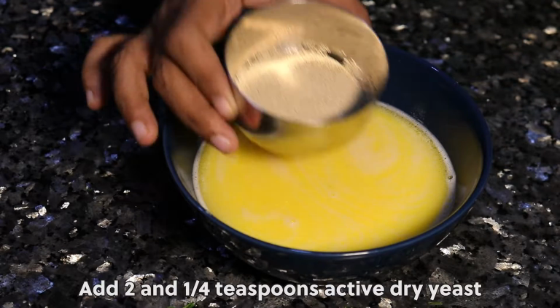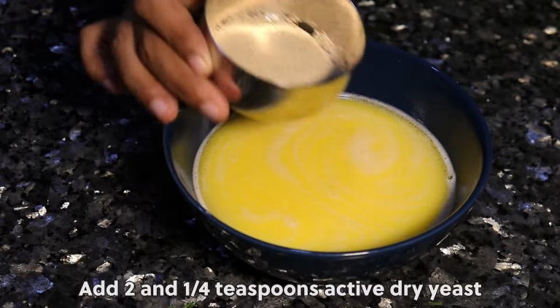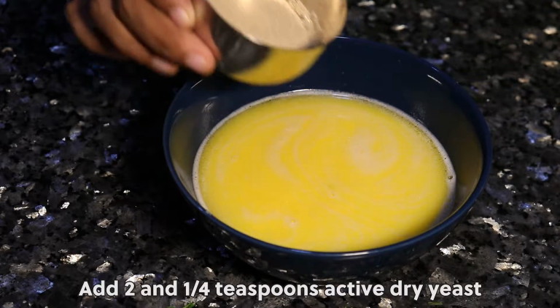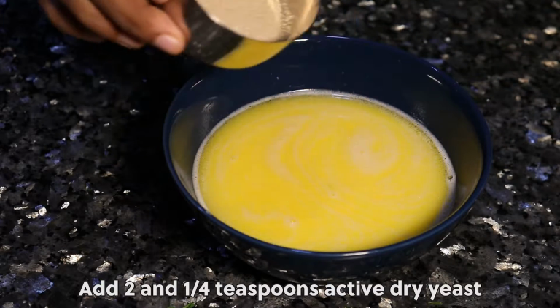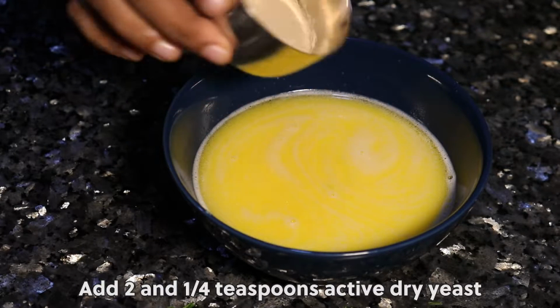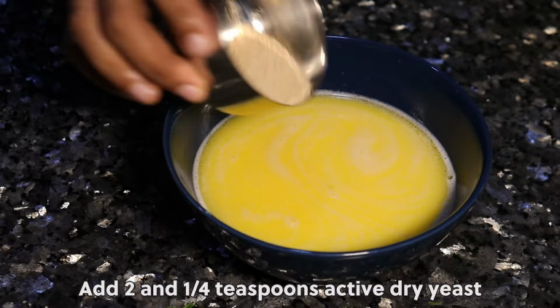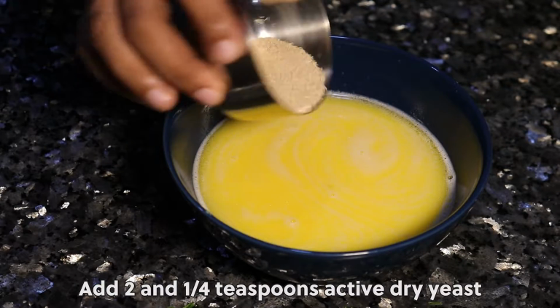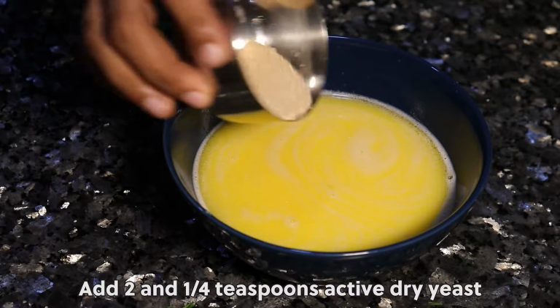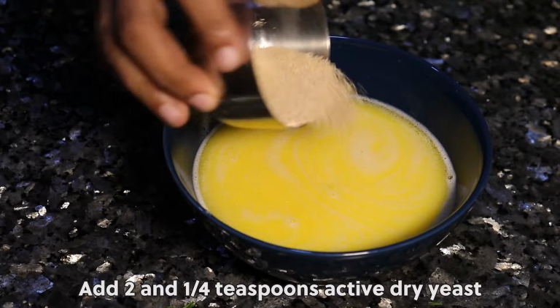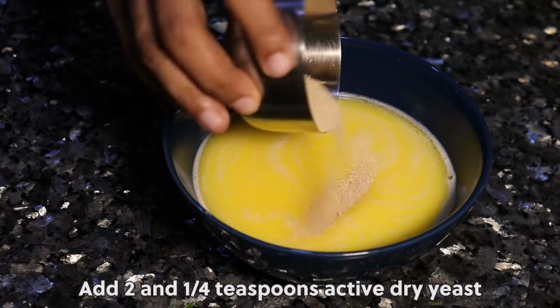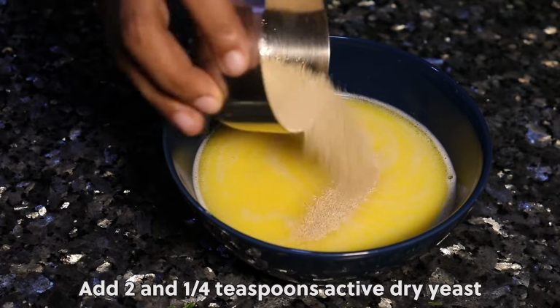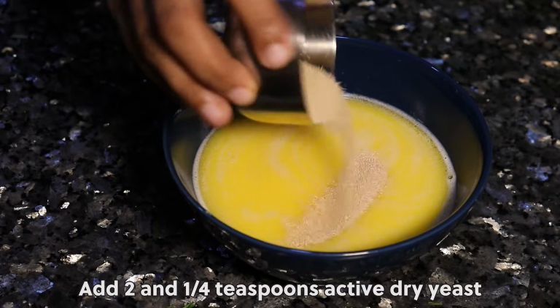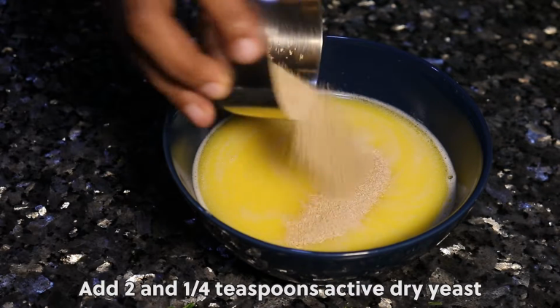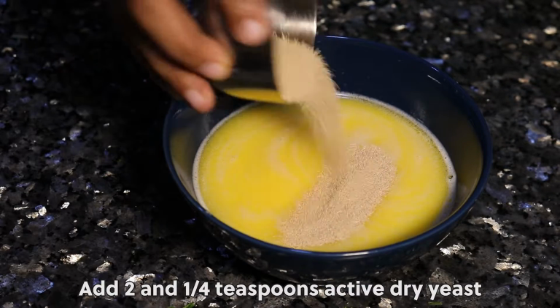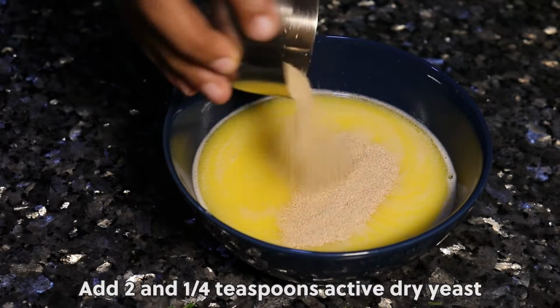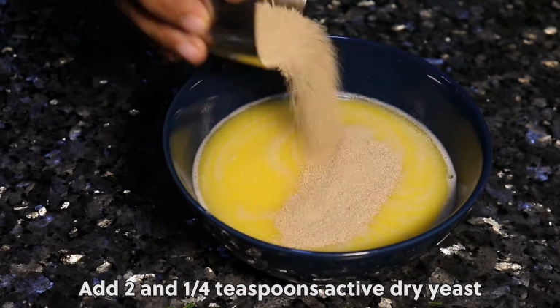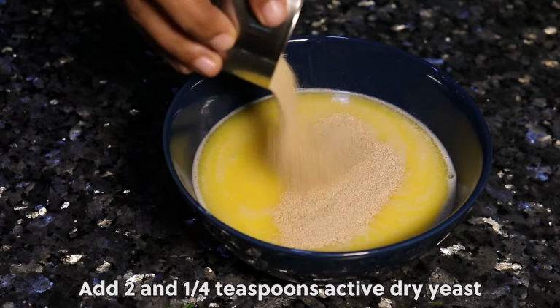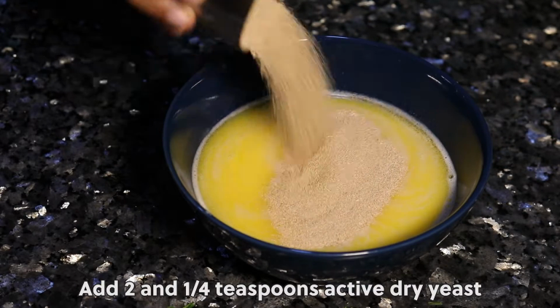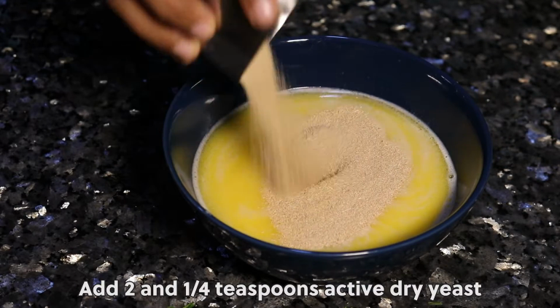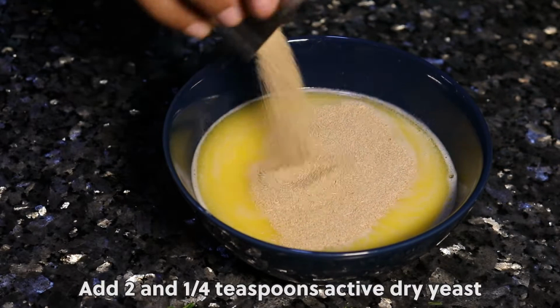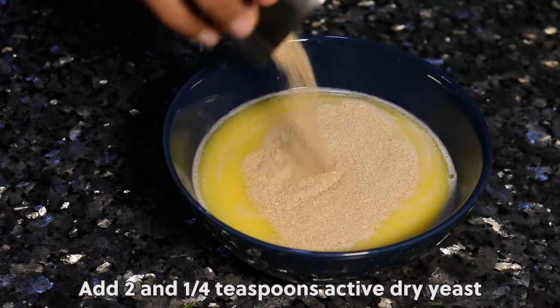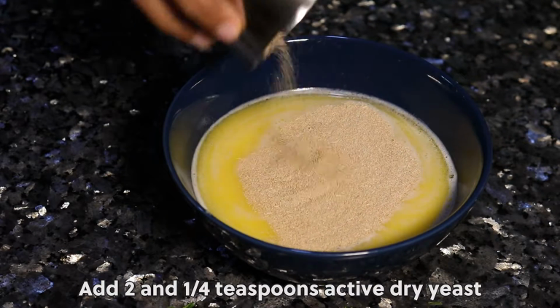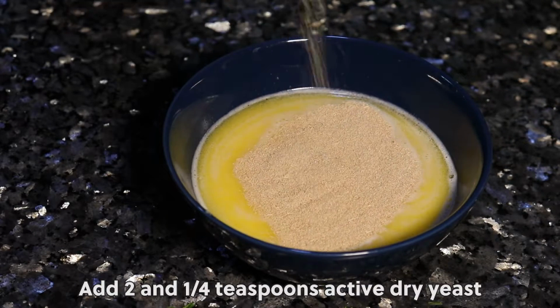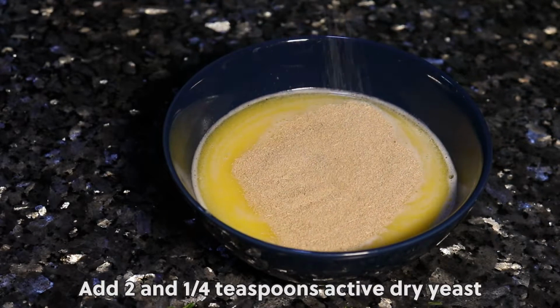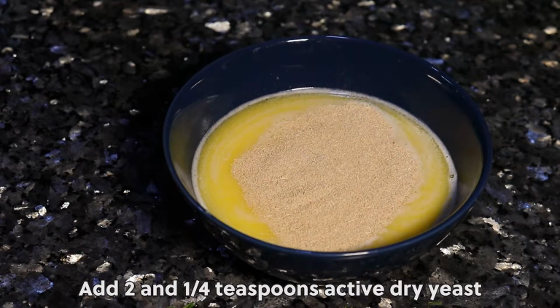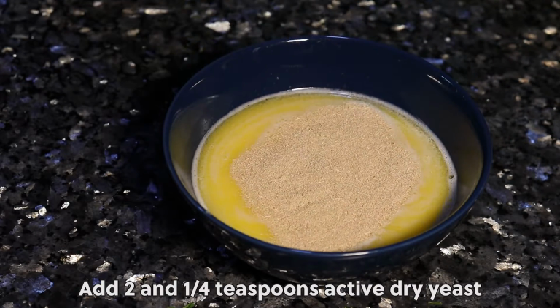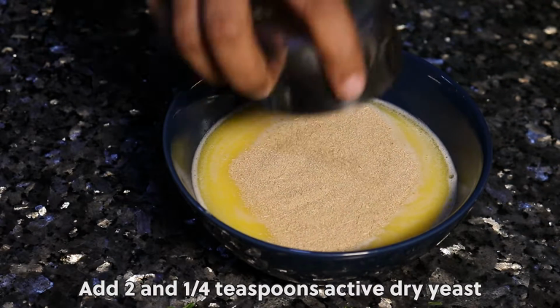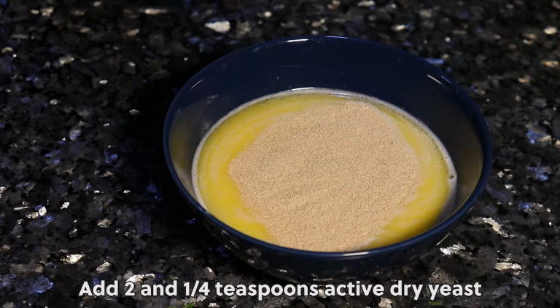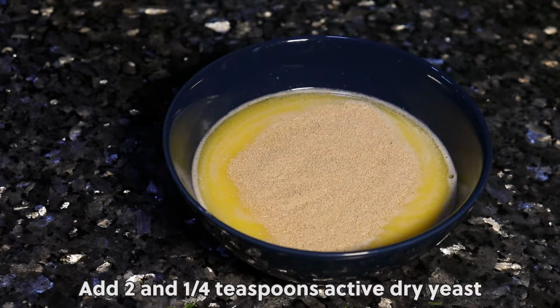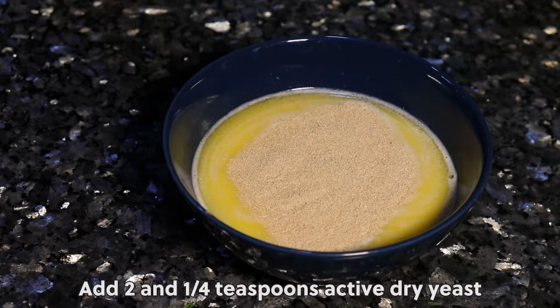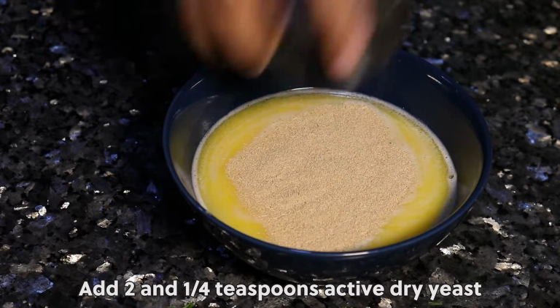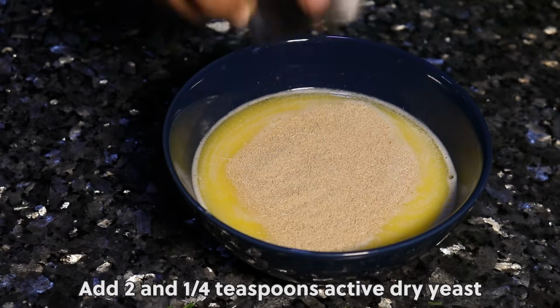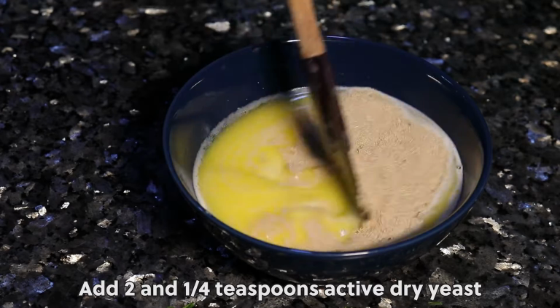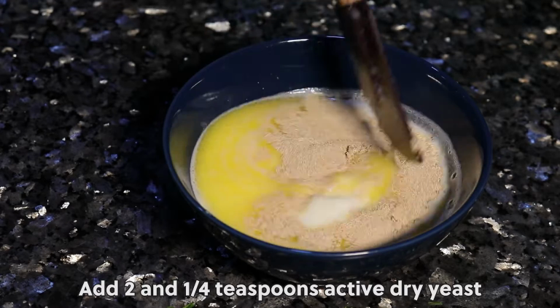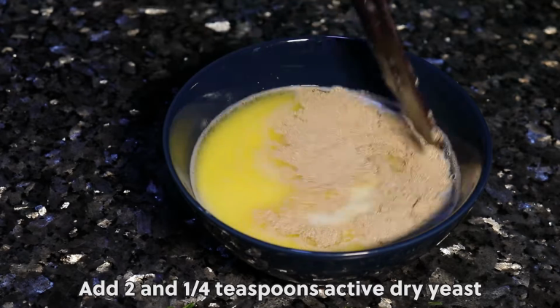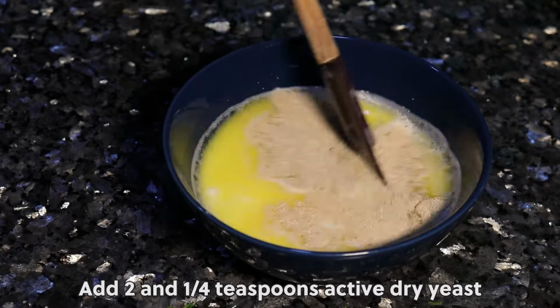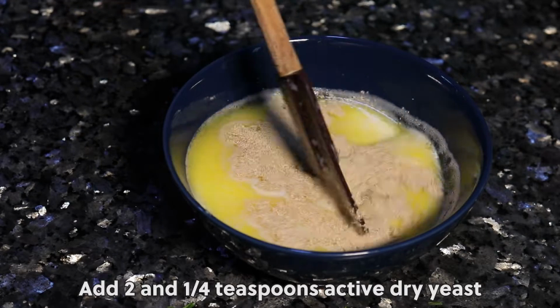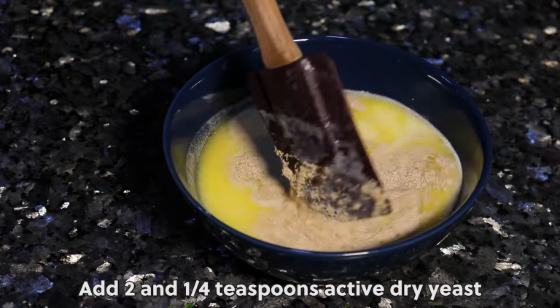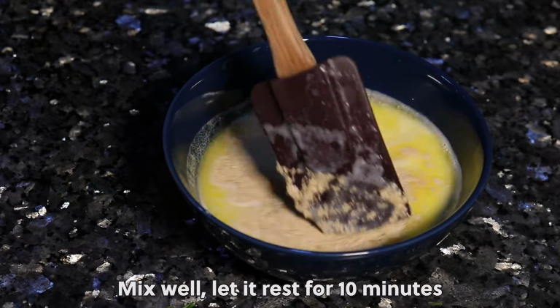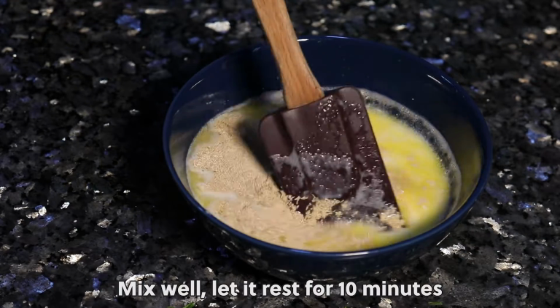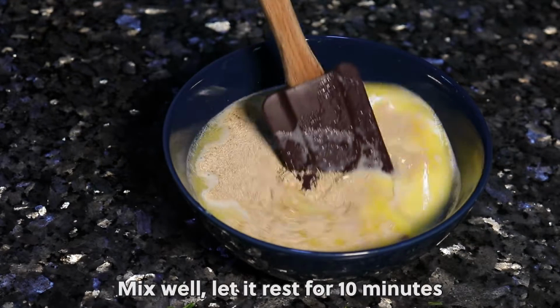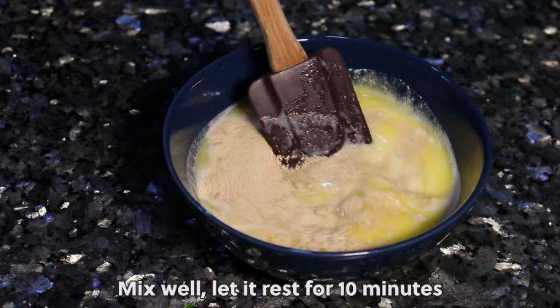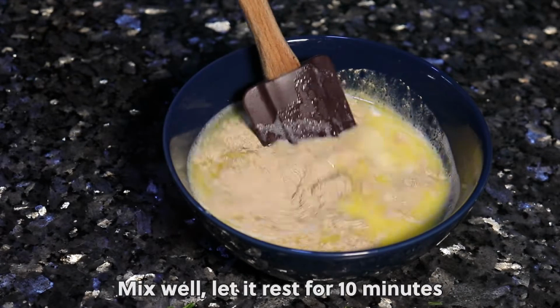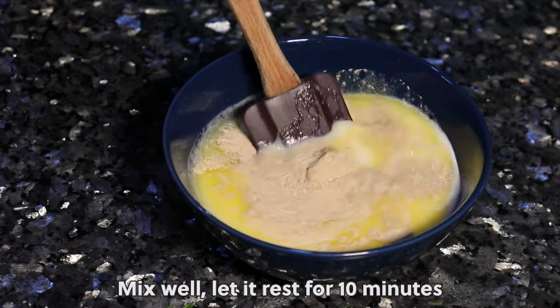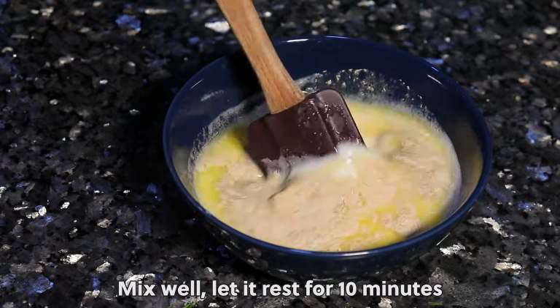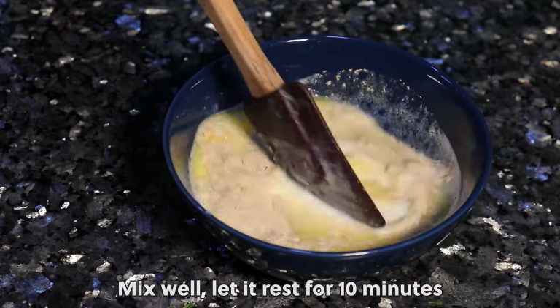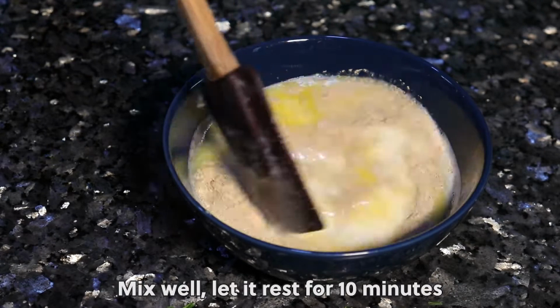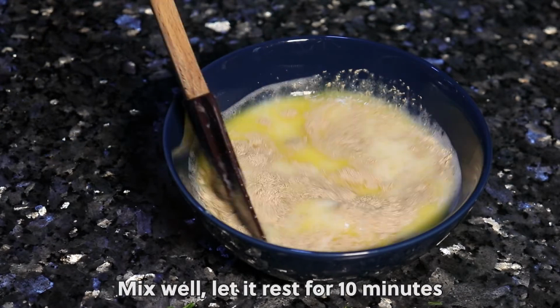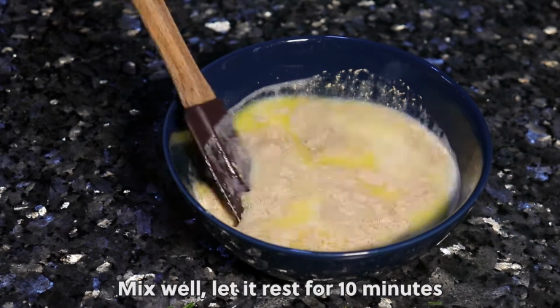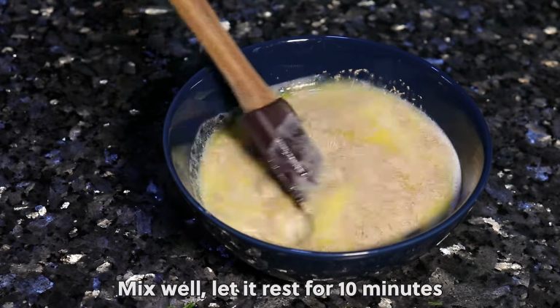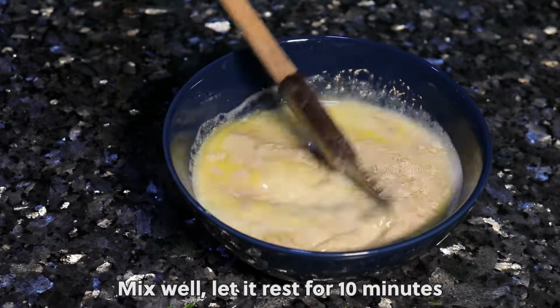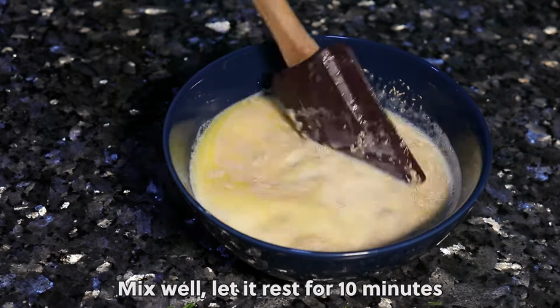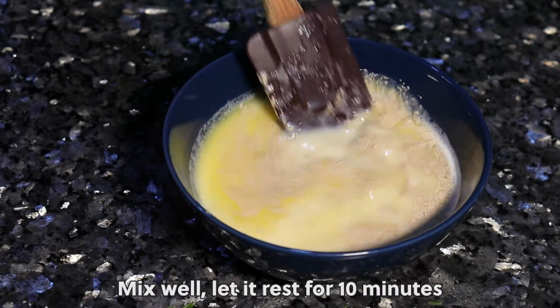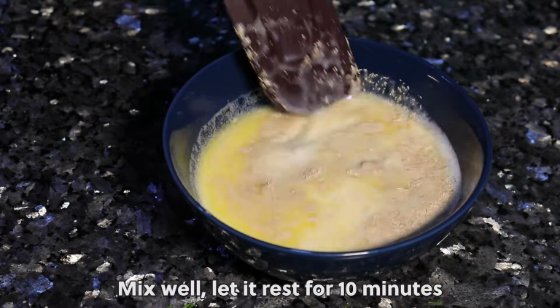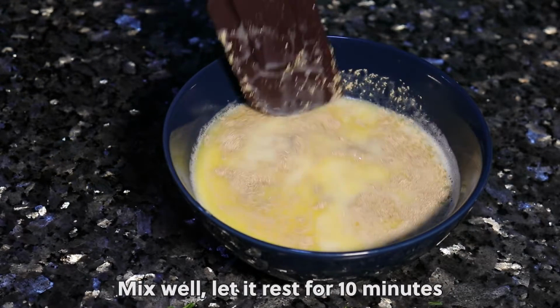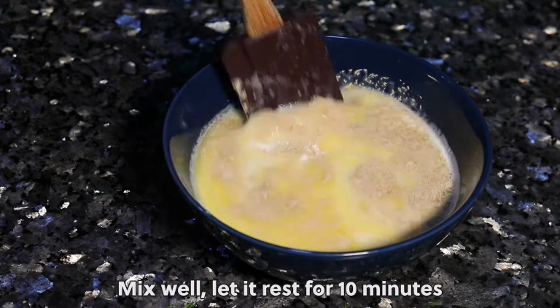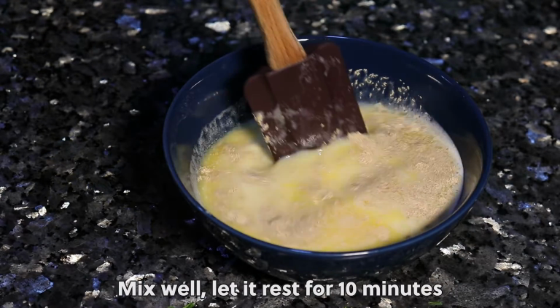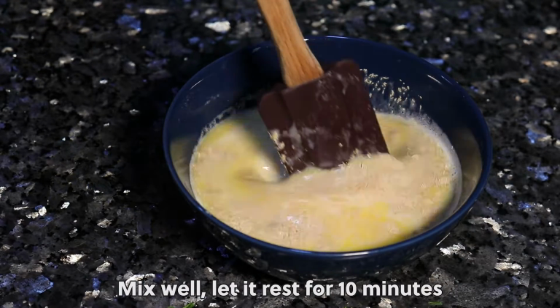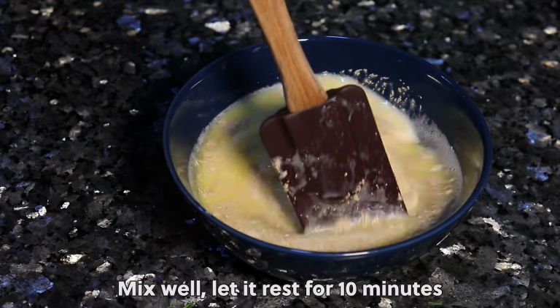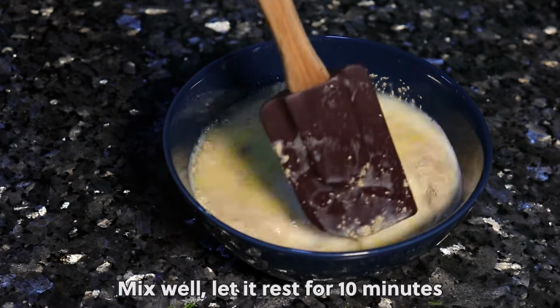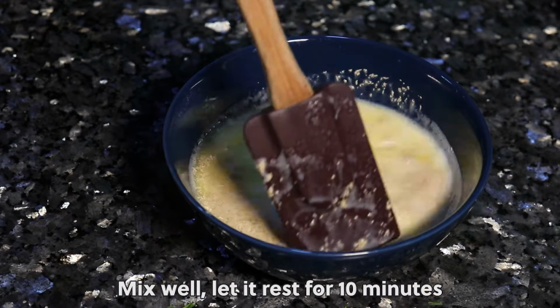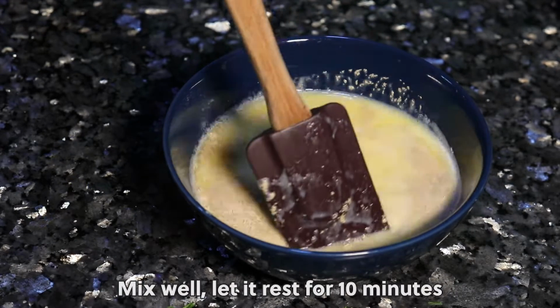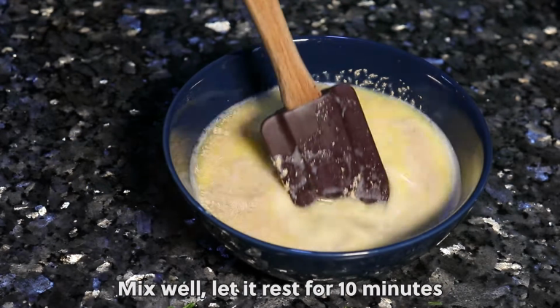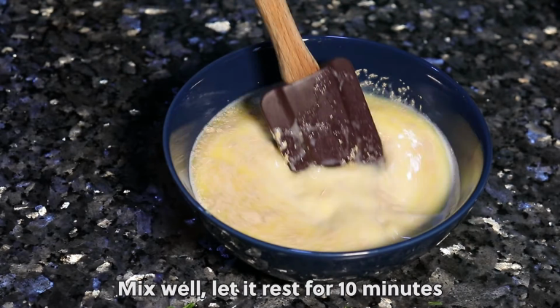Add two teaspoons active dry yeast. Mix well. Let it rest for 10 minutes.